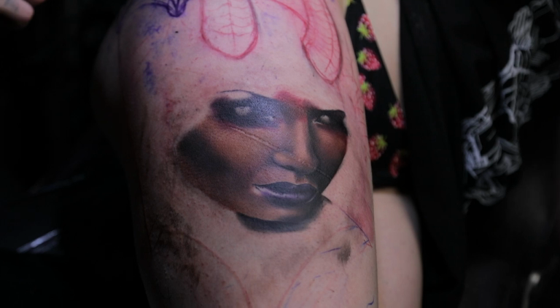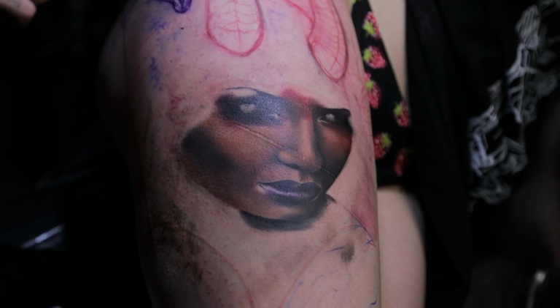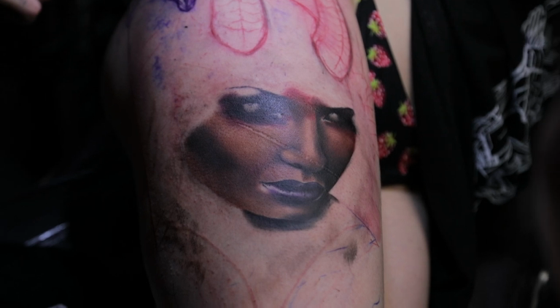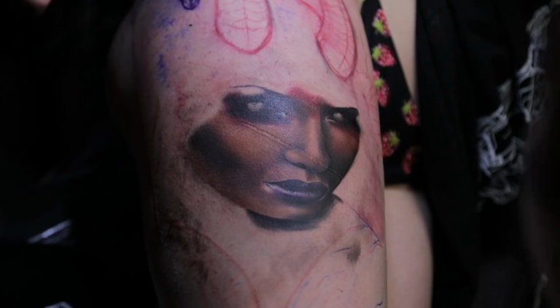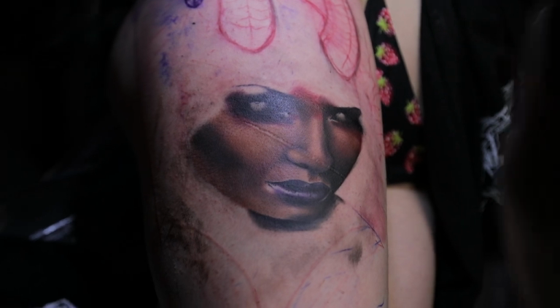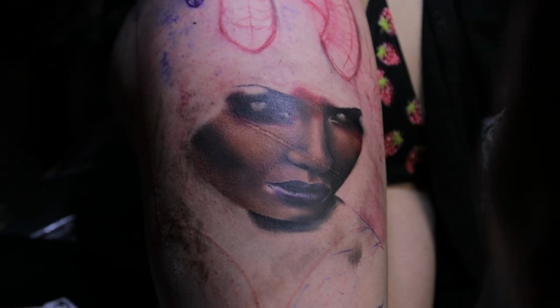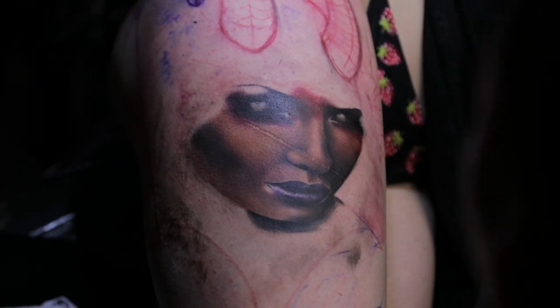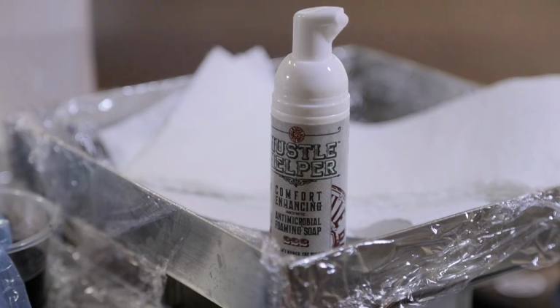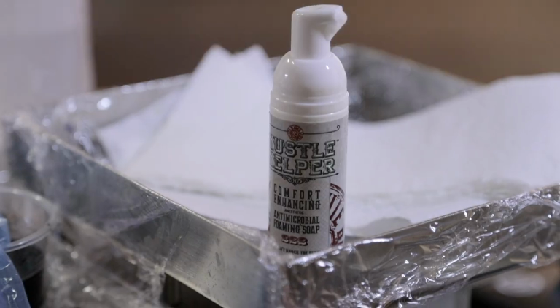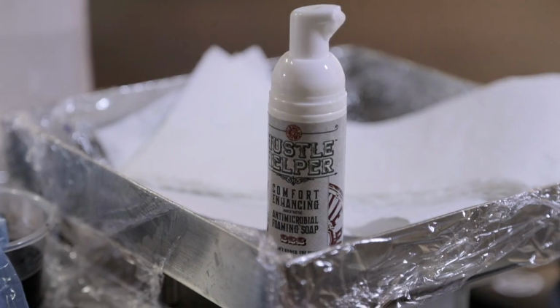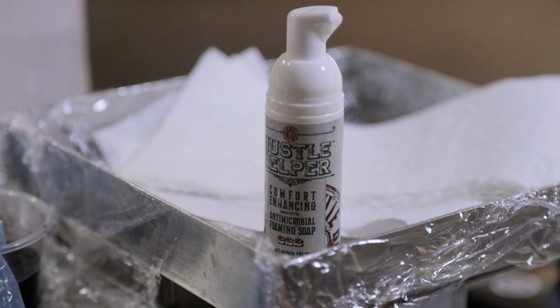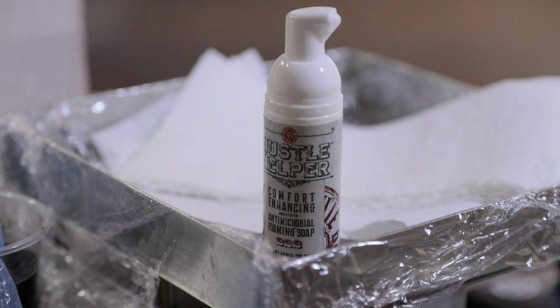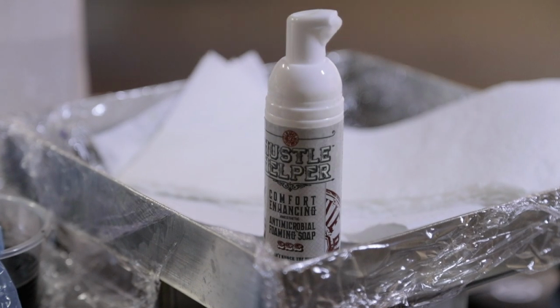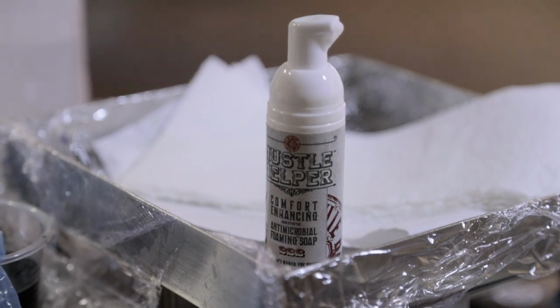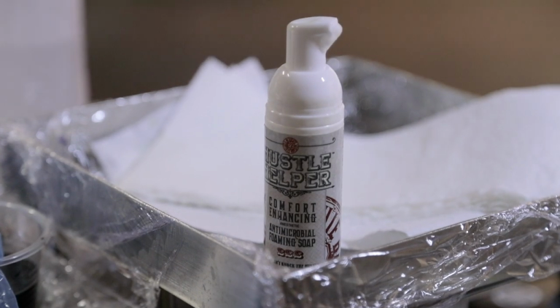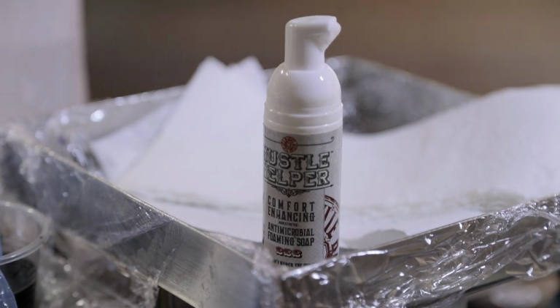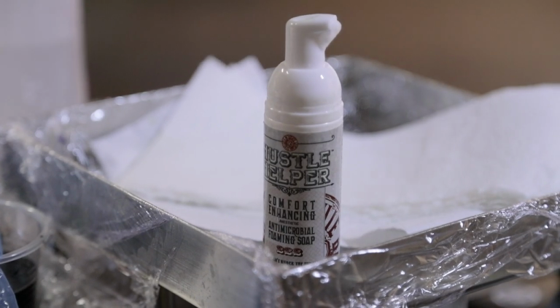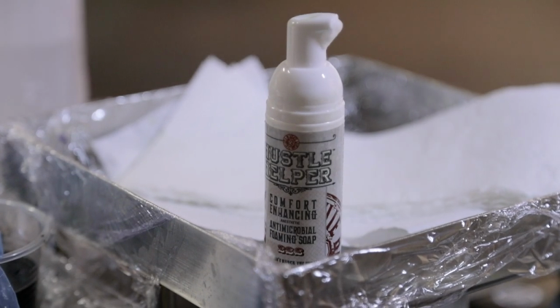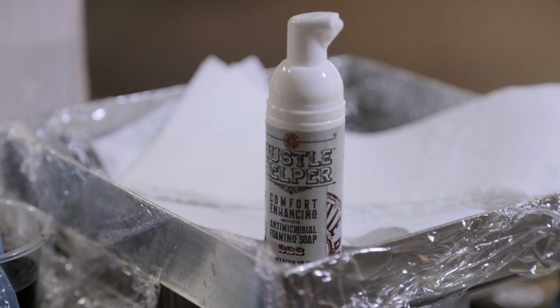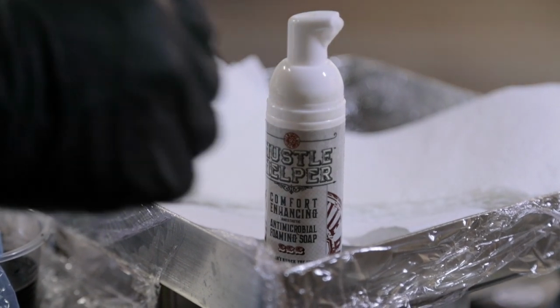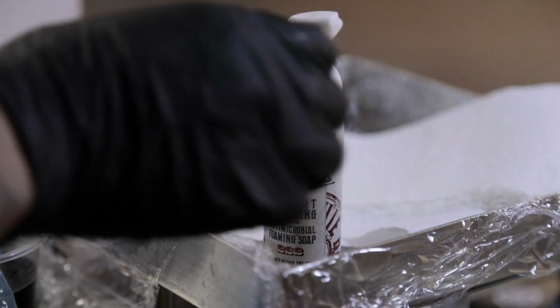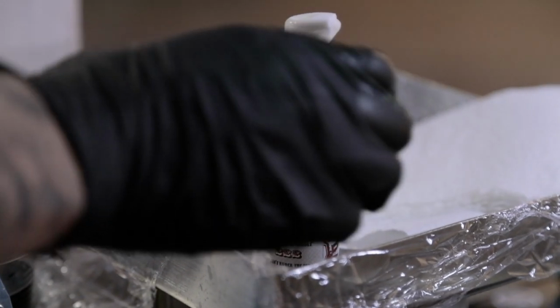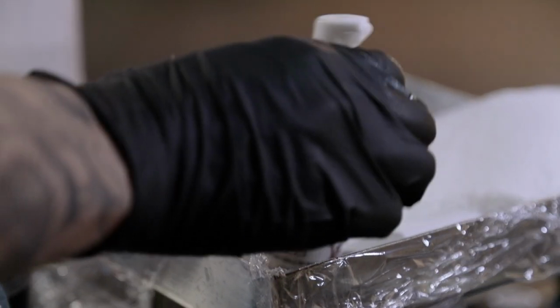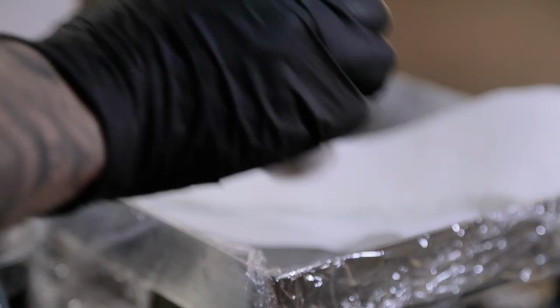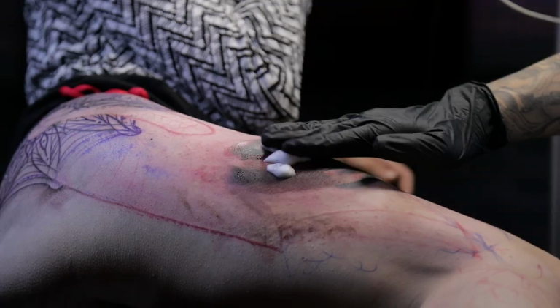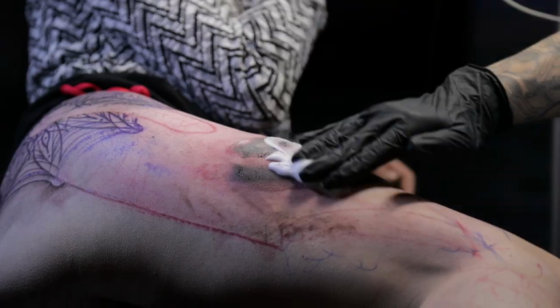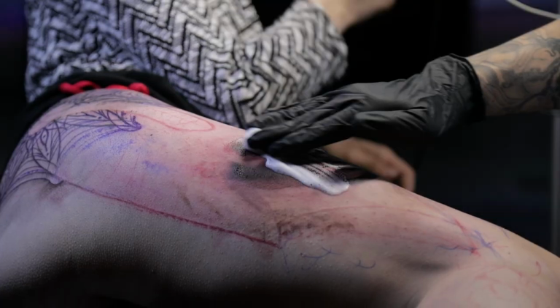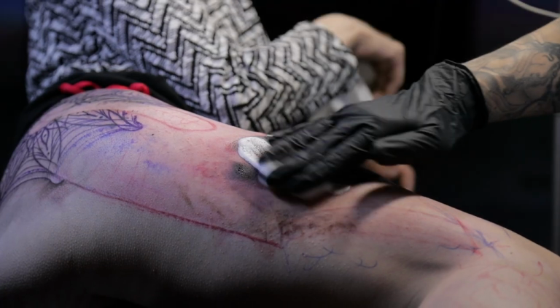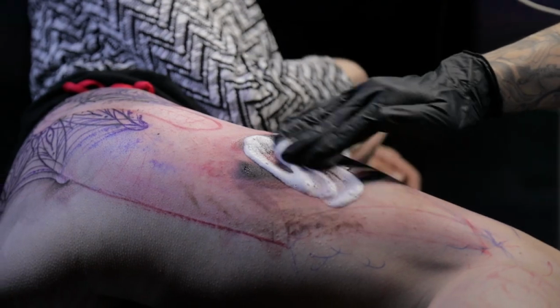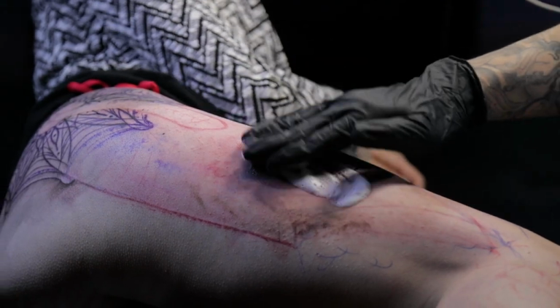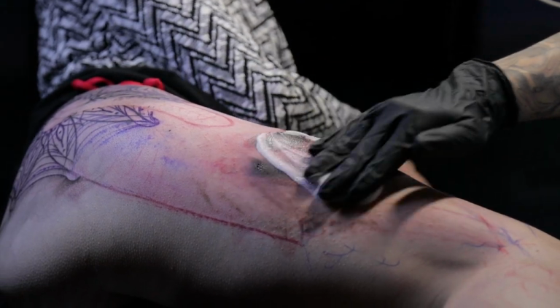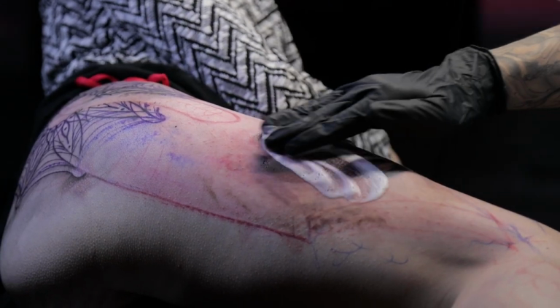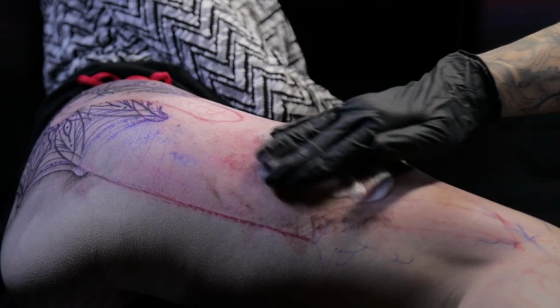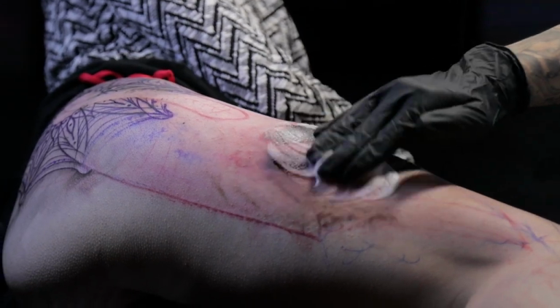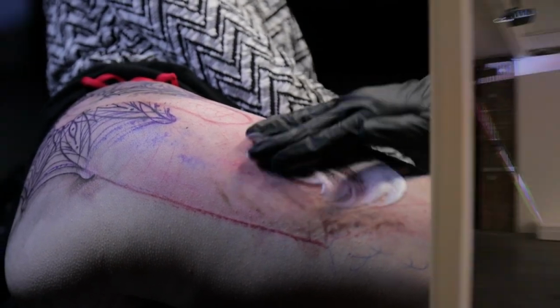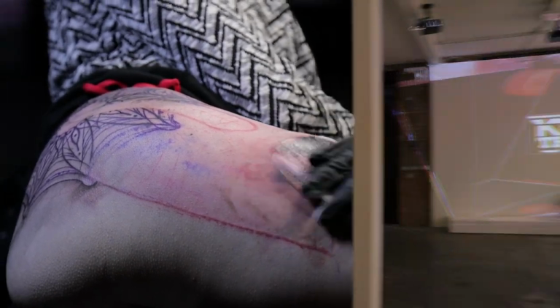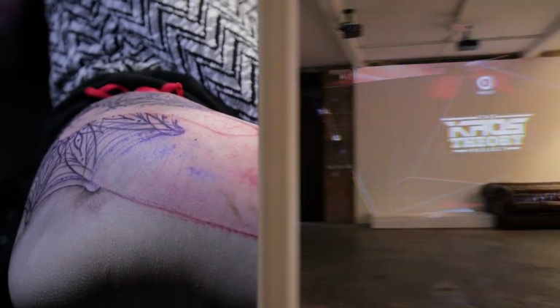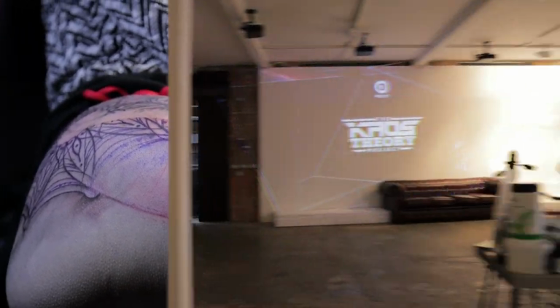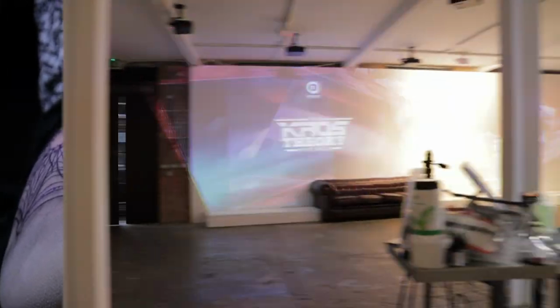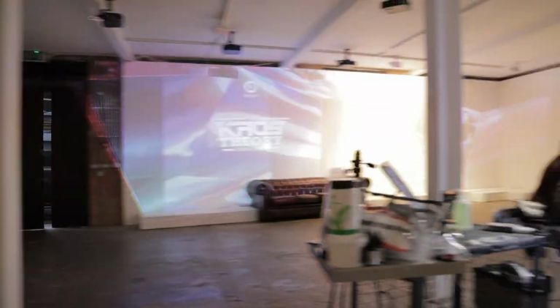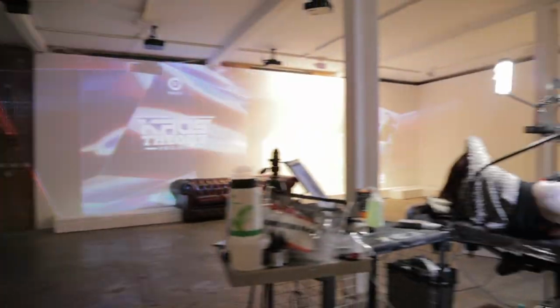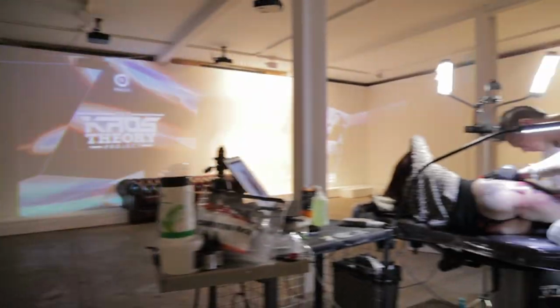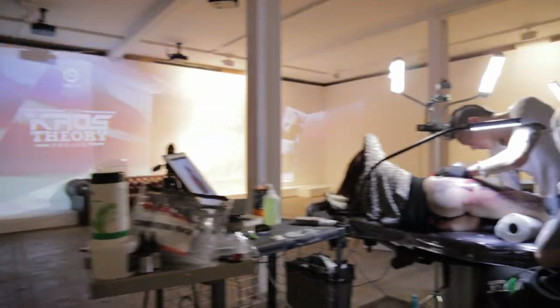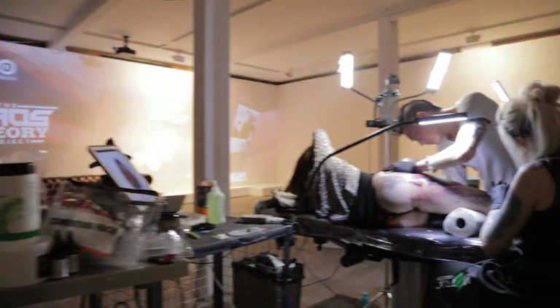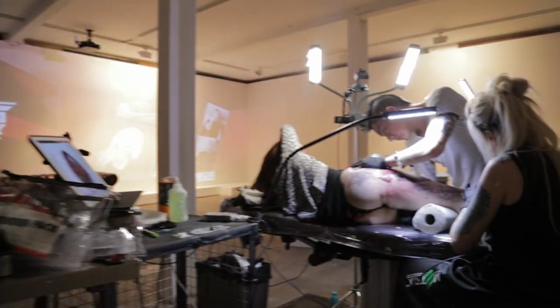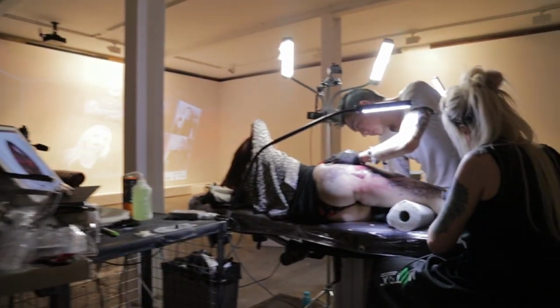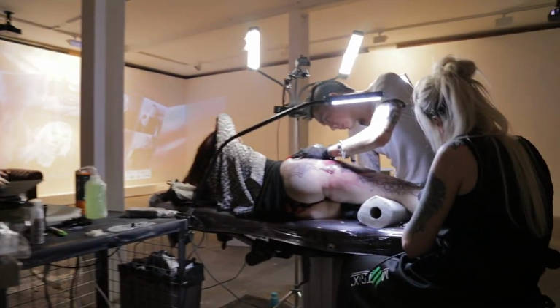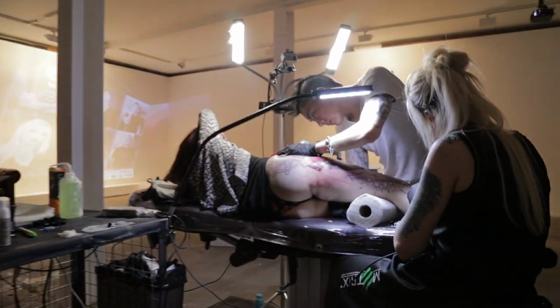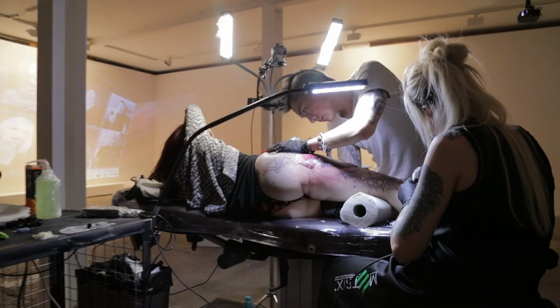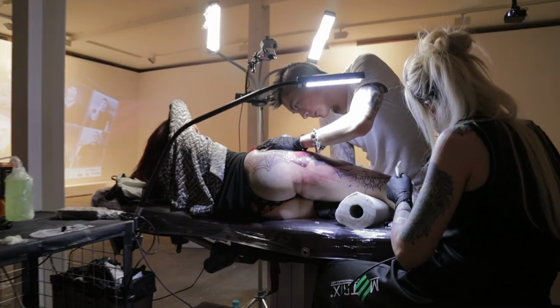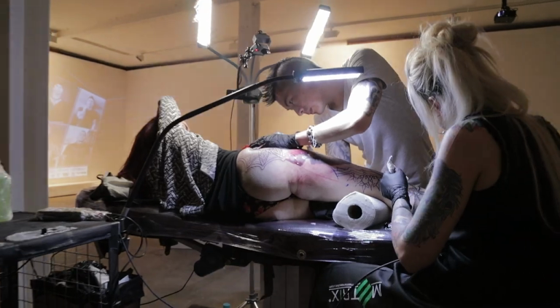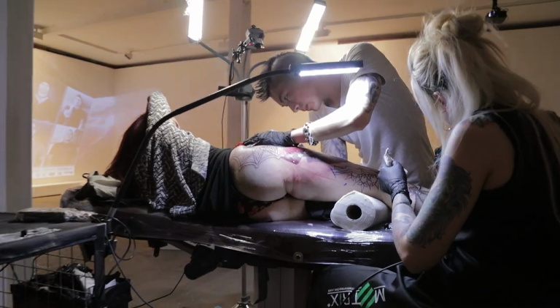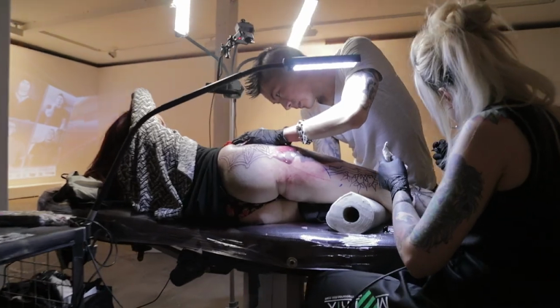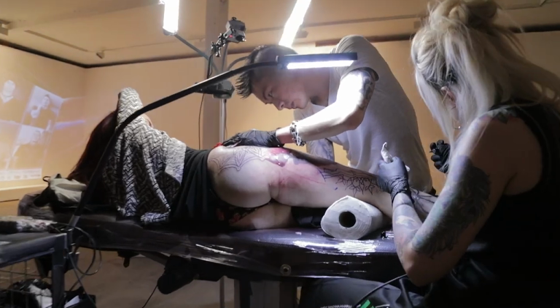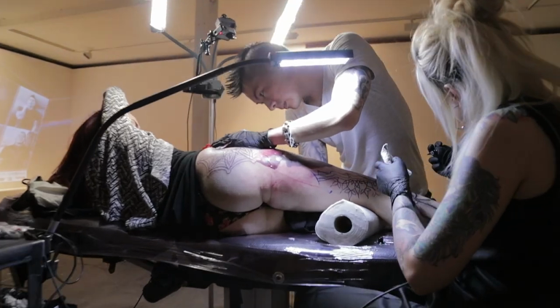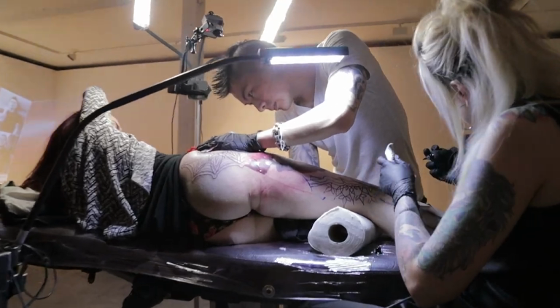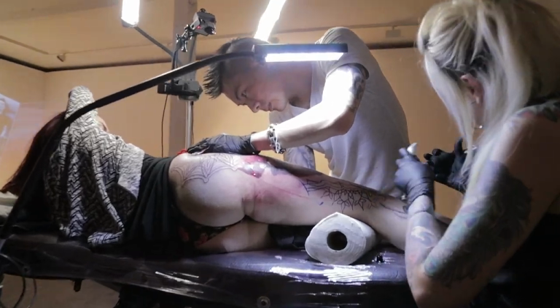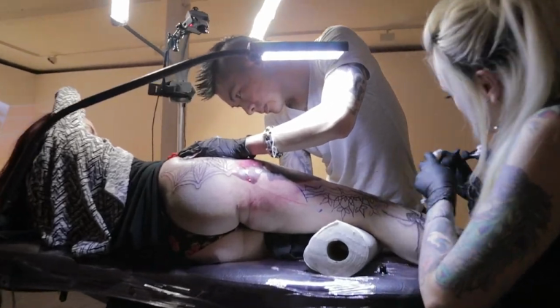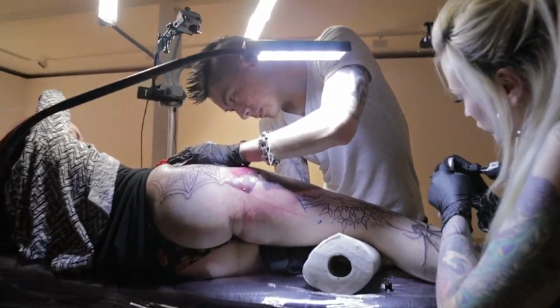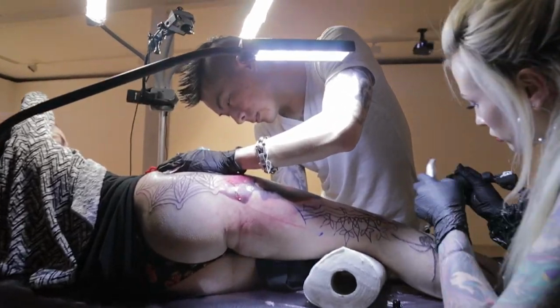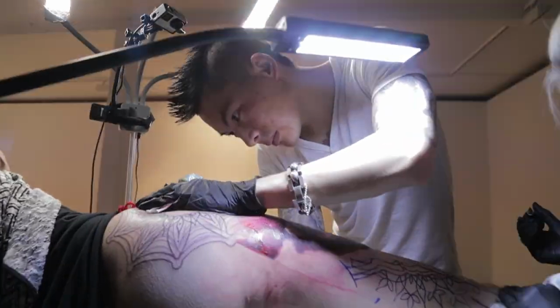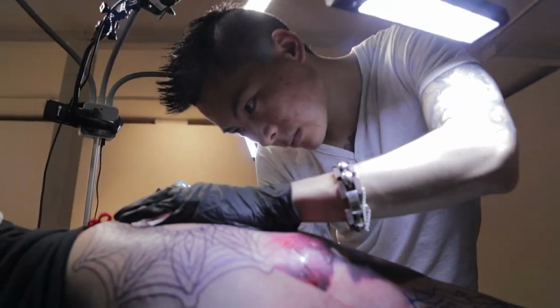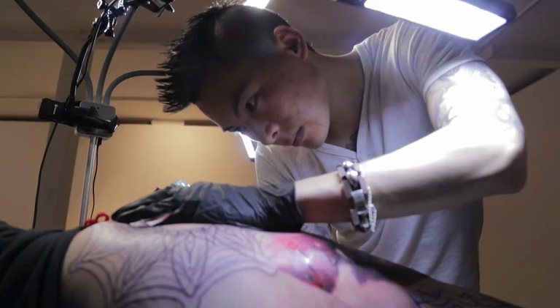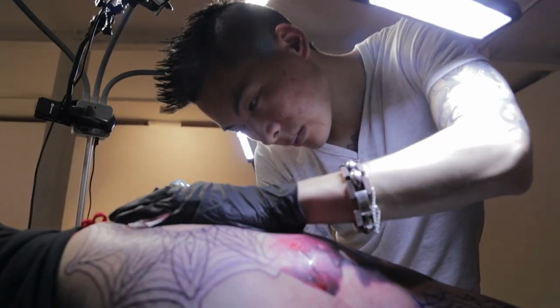We thought, if there's a spider web, there should be a spider. And then Jenna suggested doing a spider with a gem in its body.